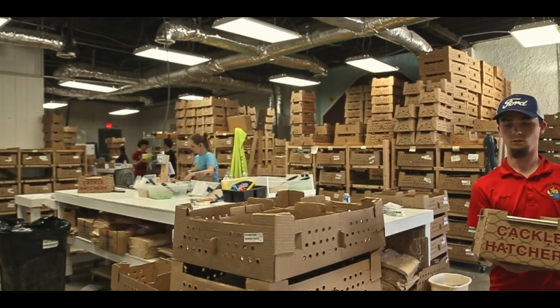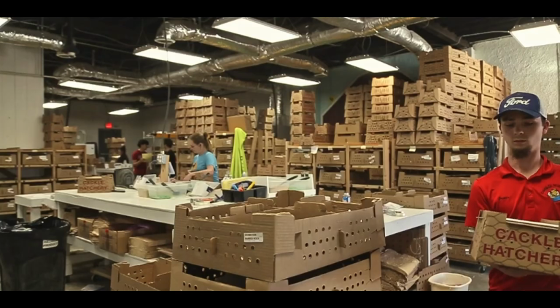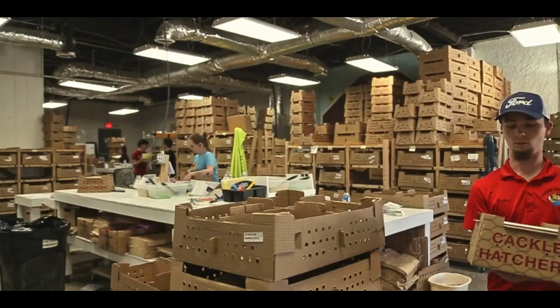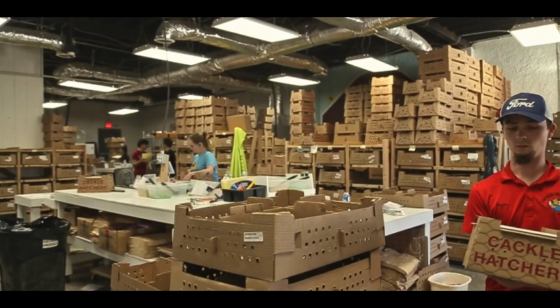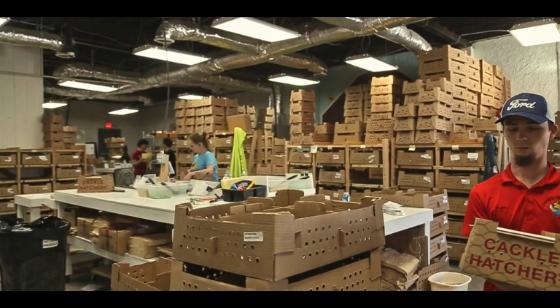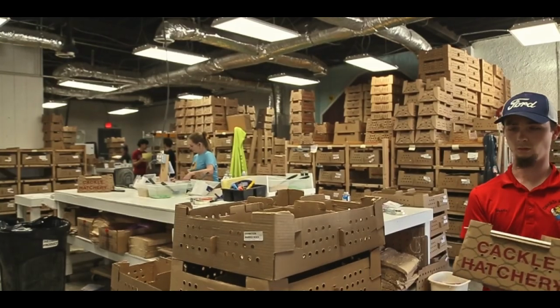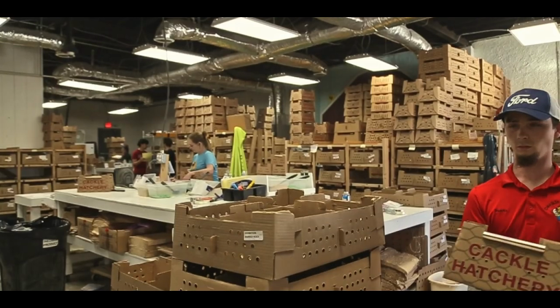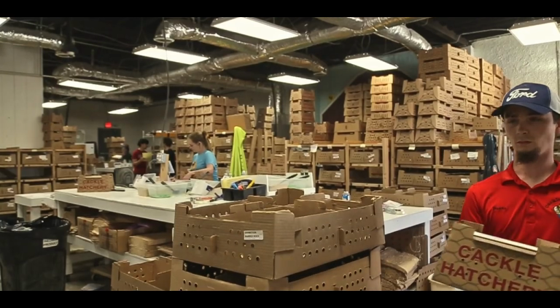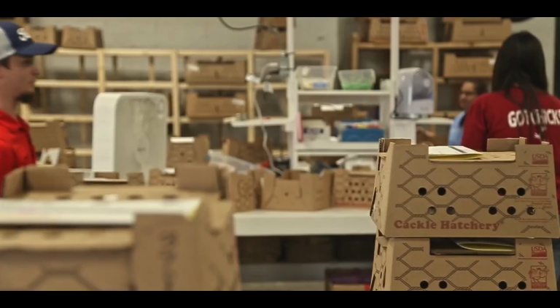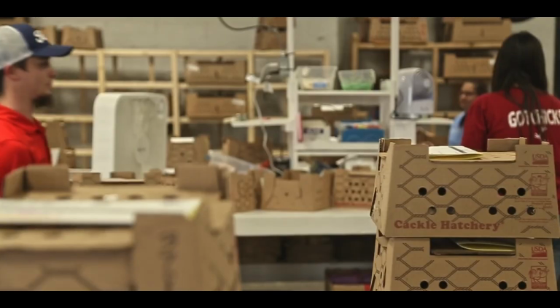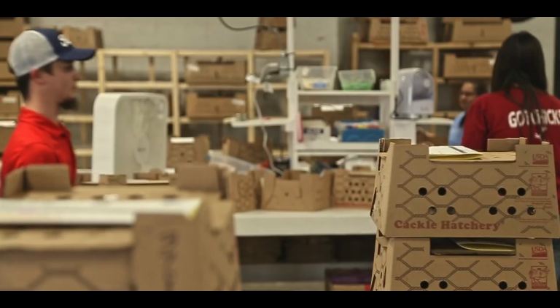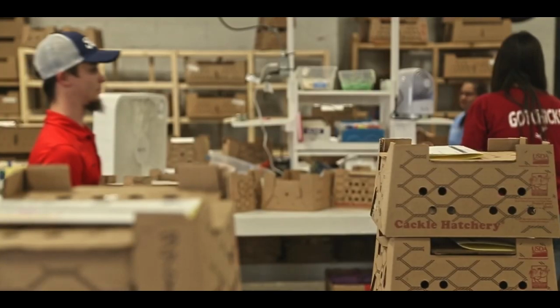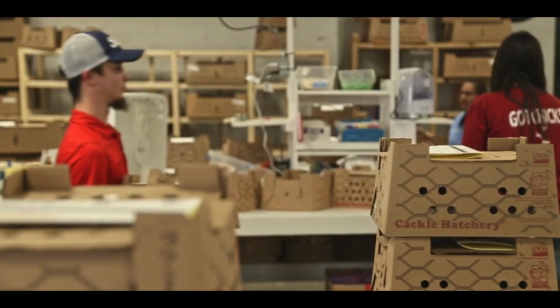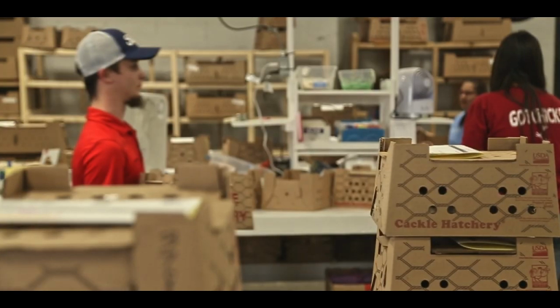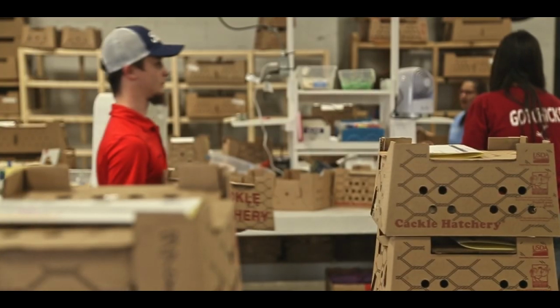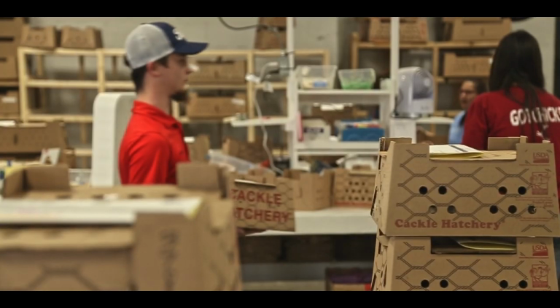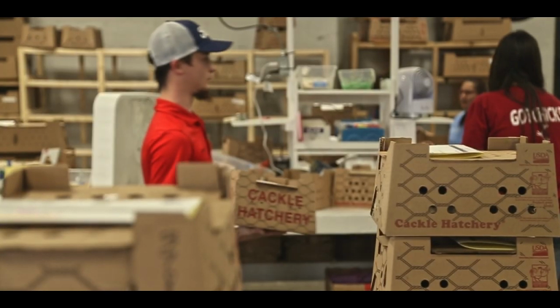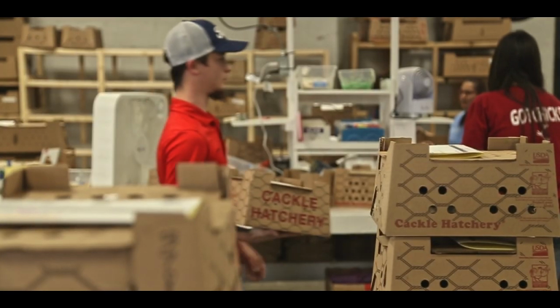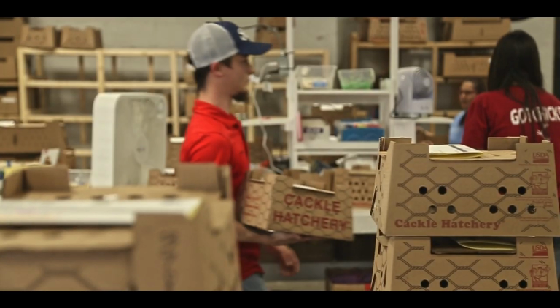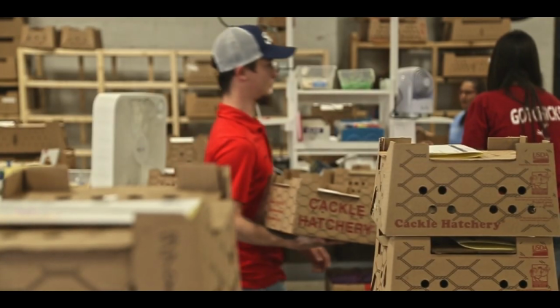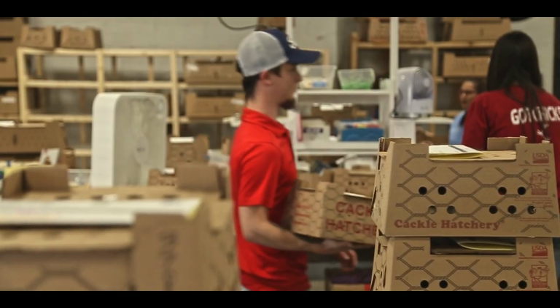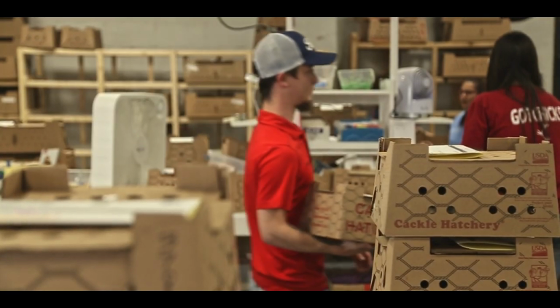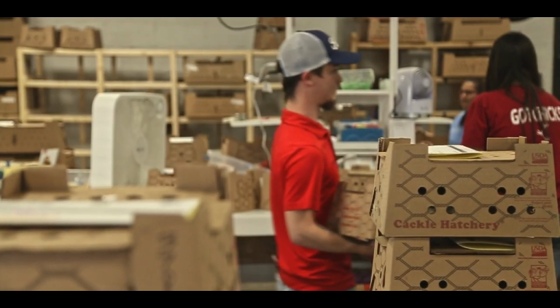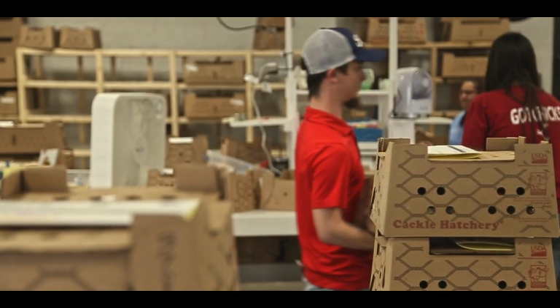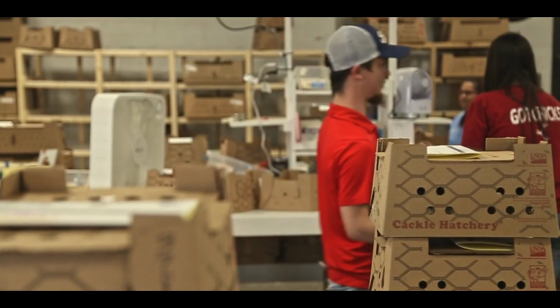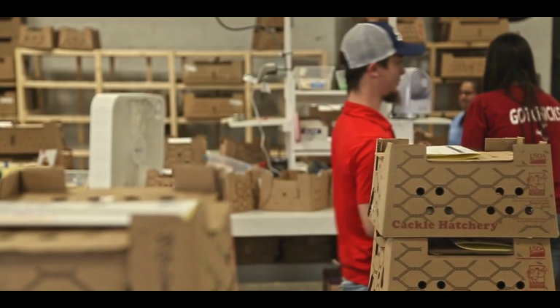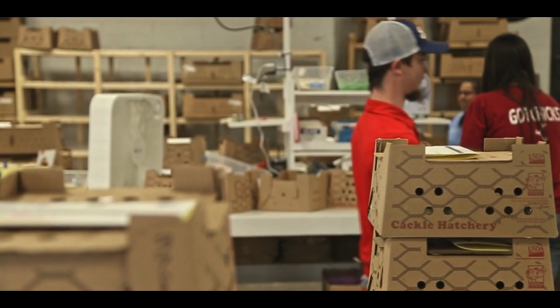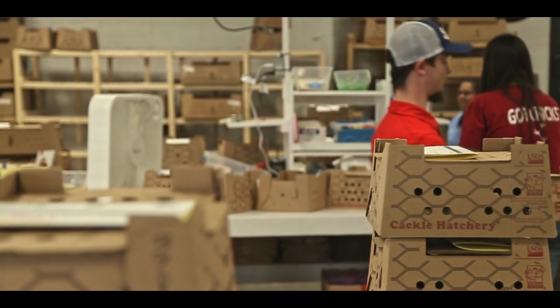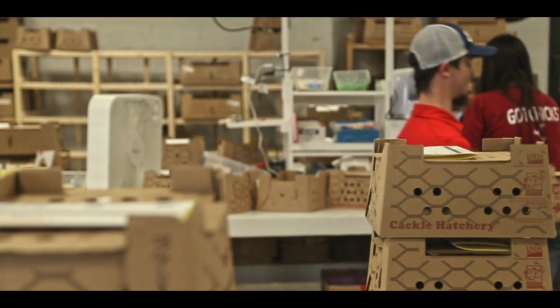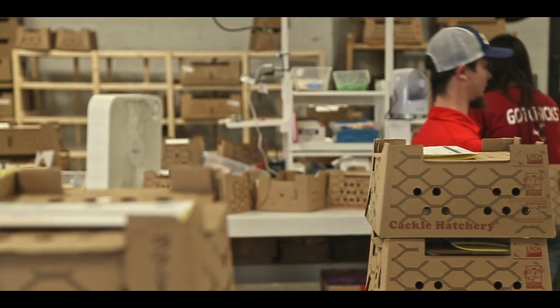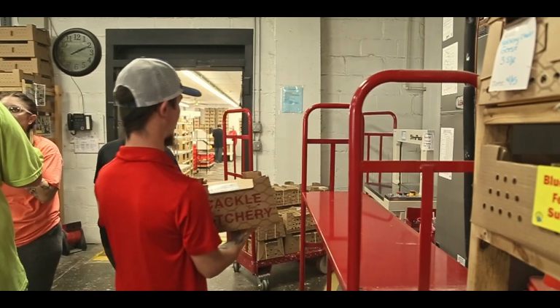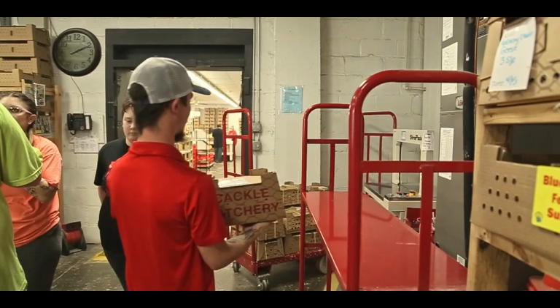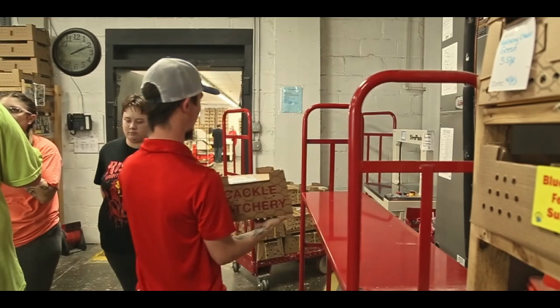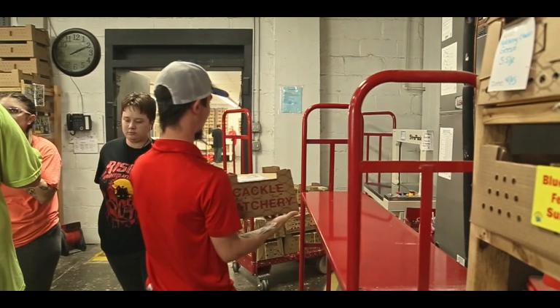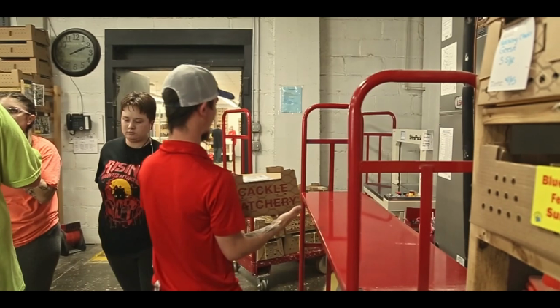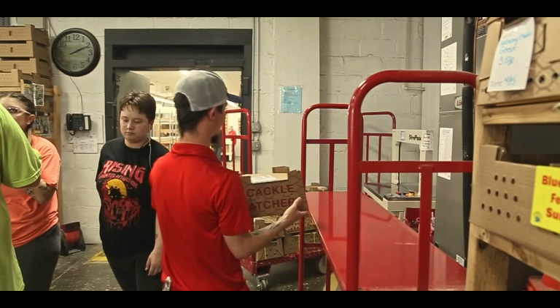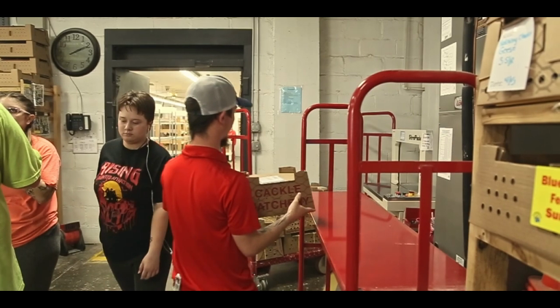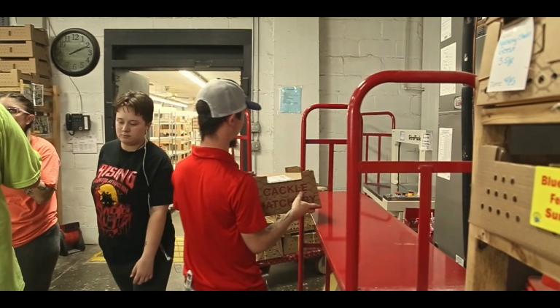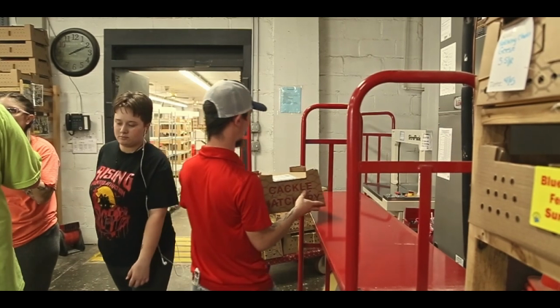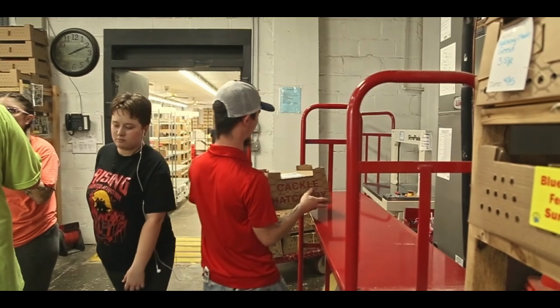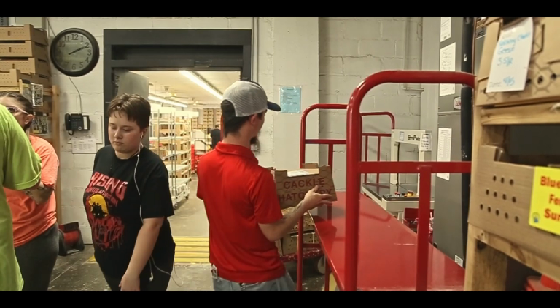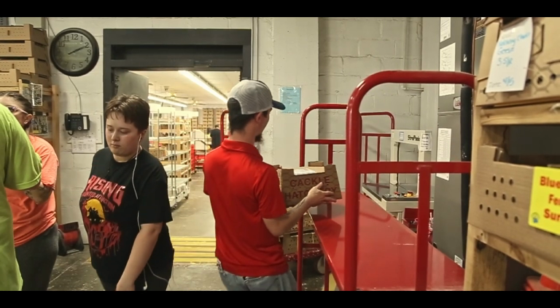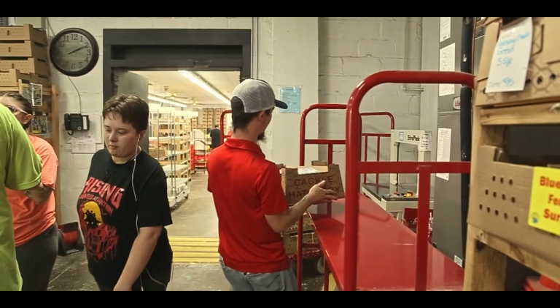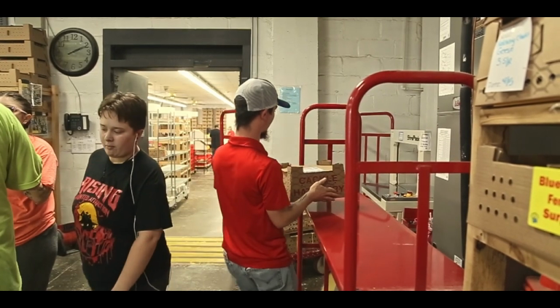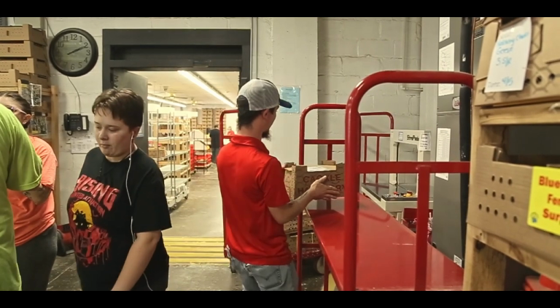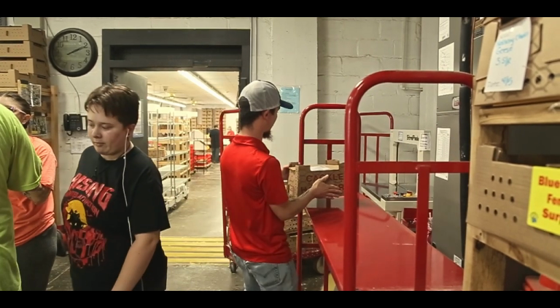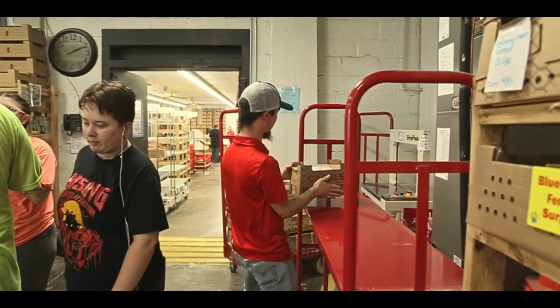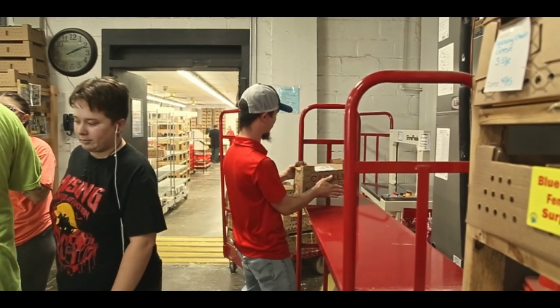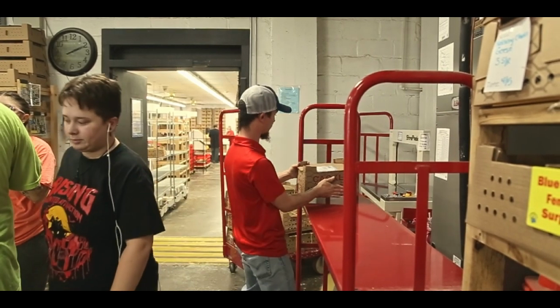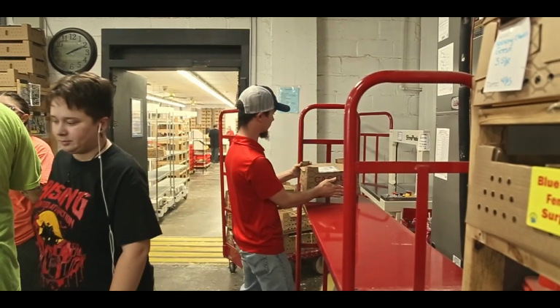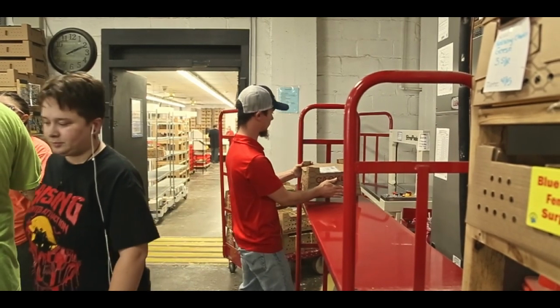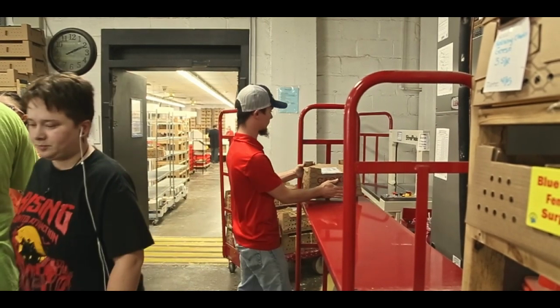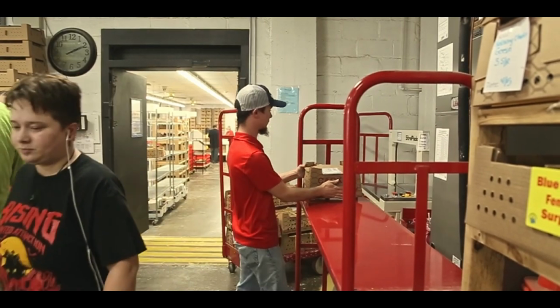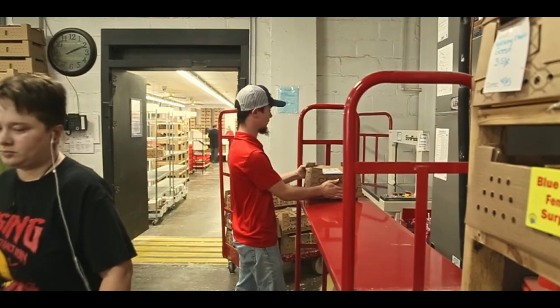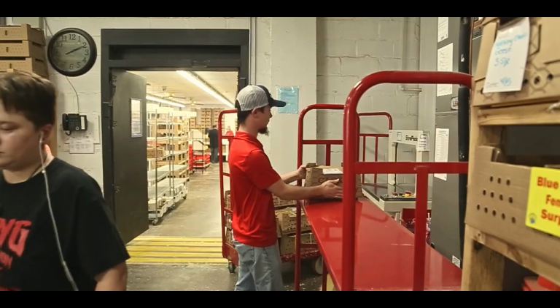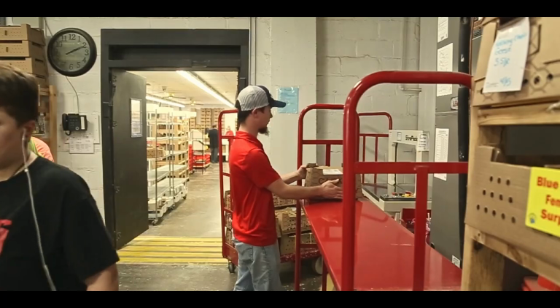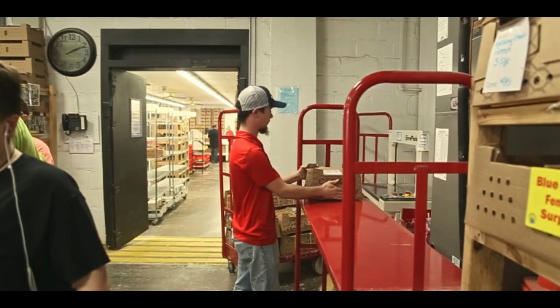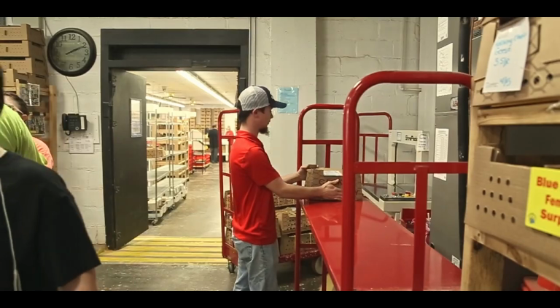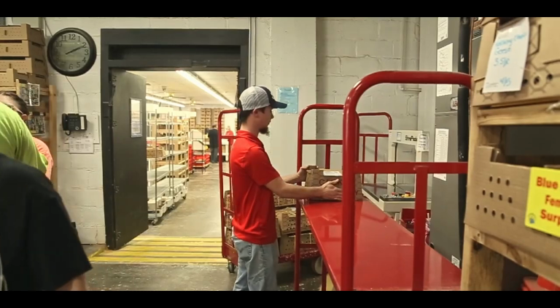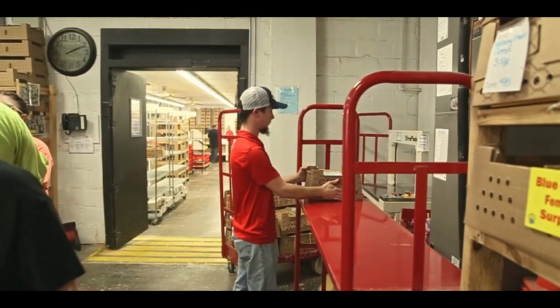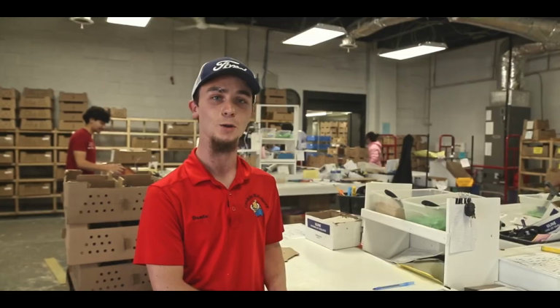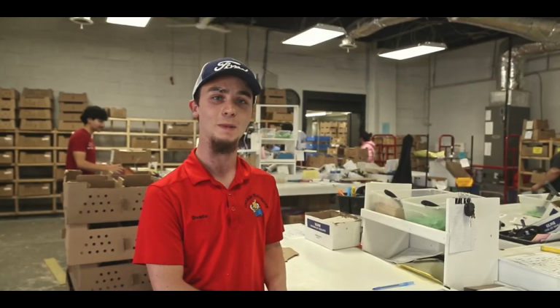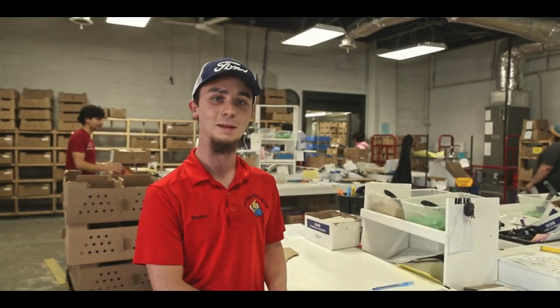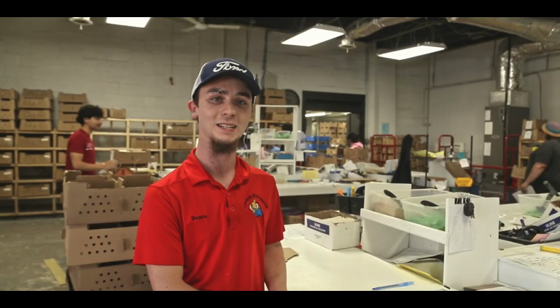Now that the birds are over there waiting to be strapped, the customer should receive an email with a tracking number and will just be anxiously awaiting those babies.